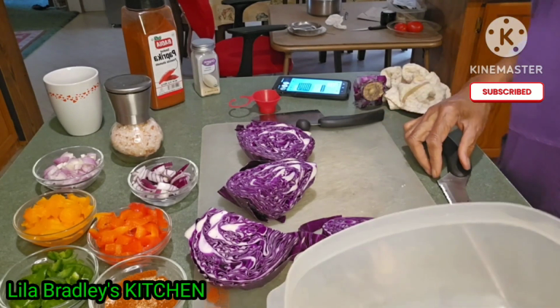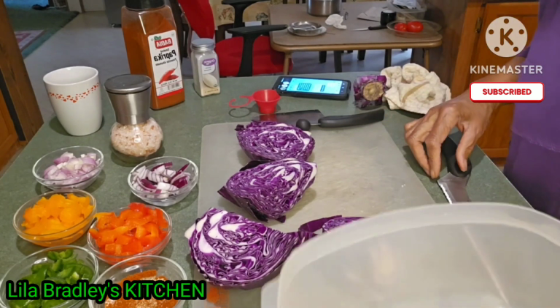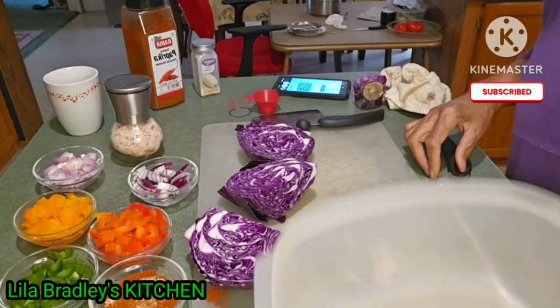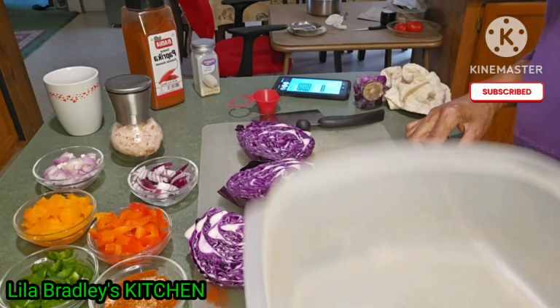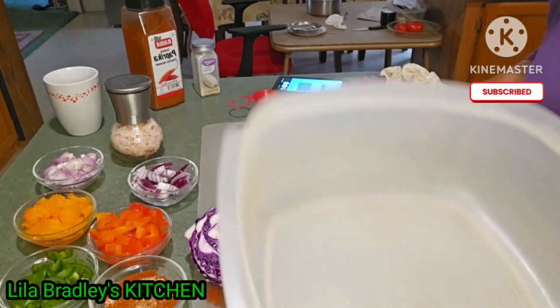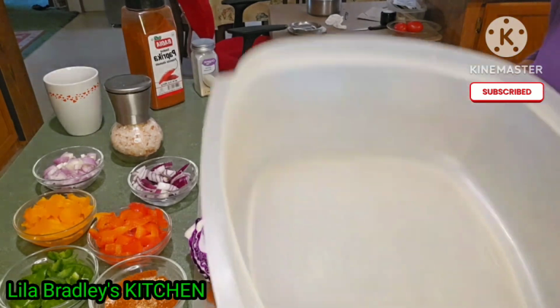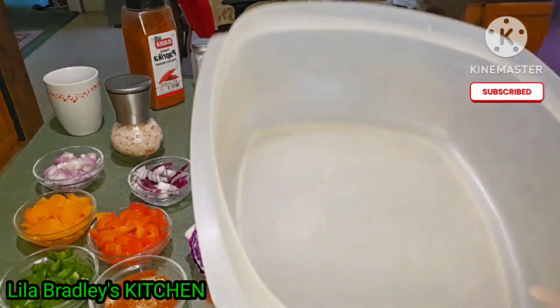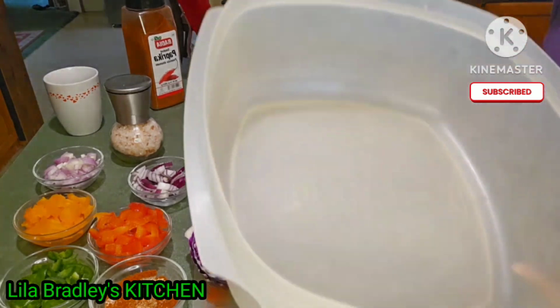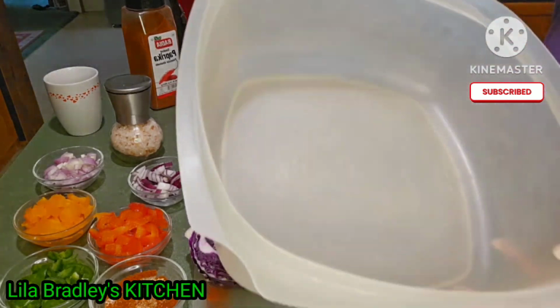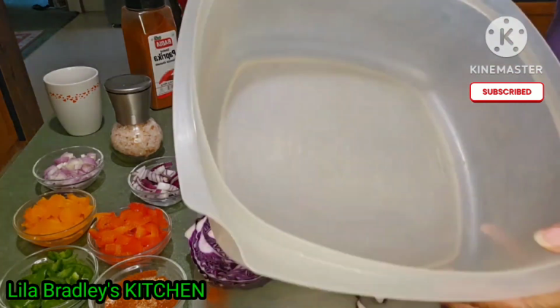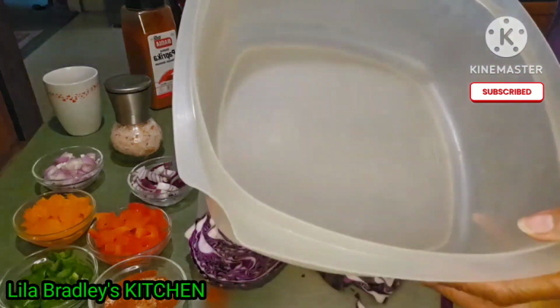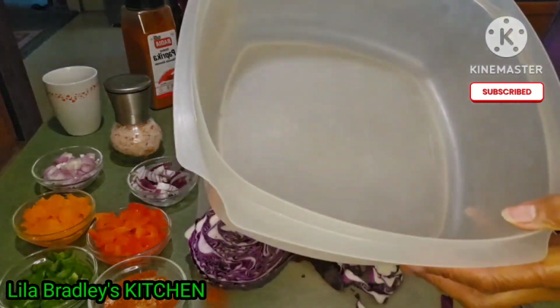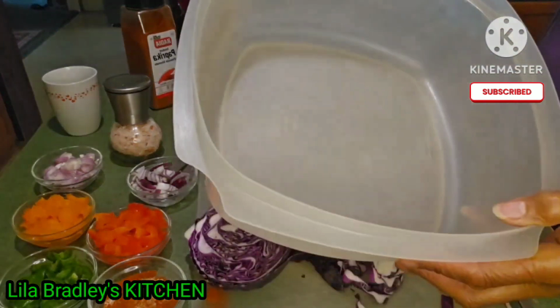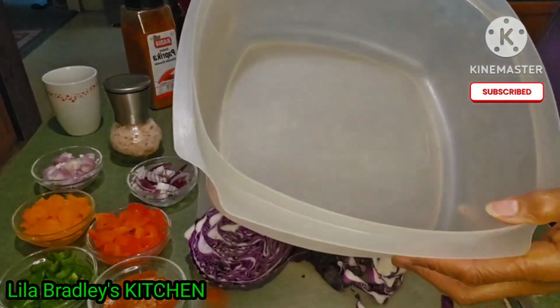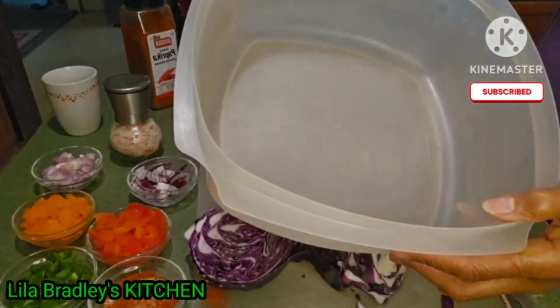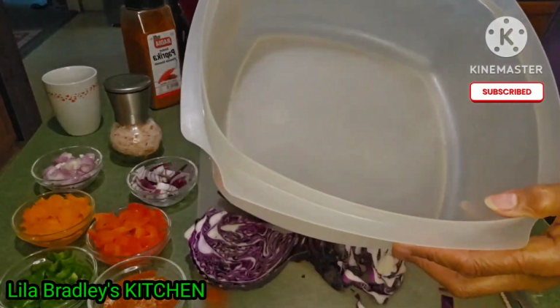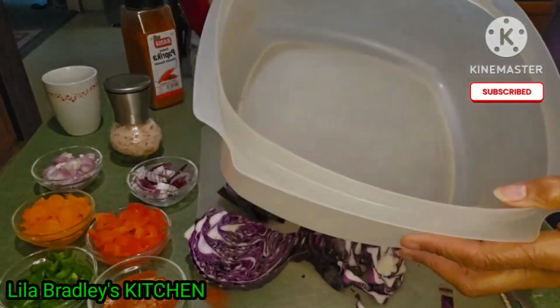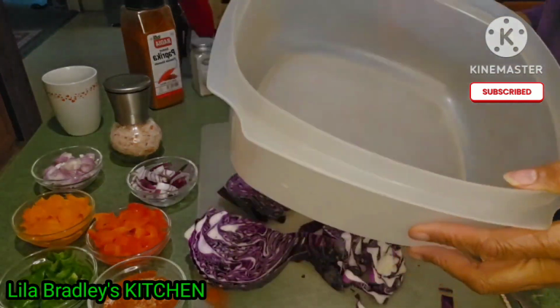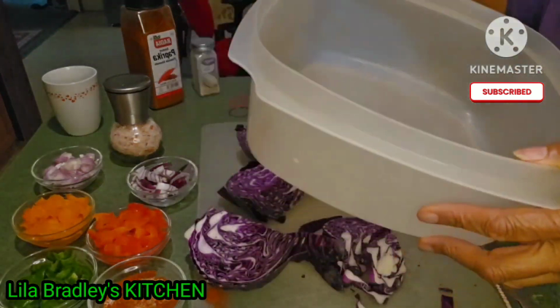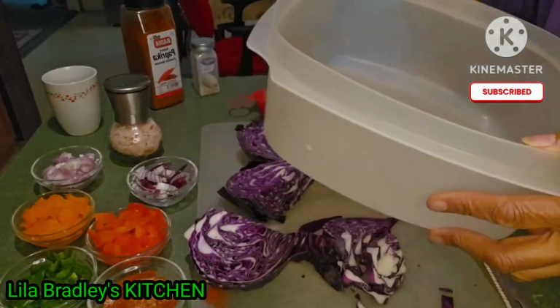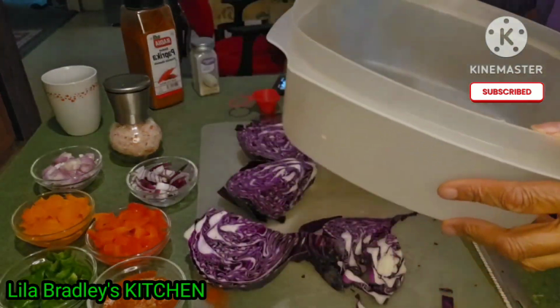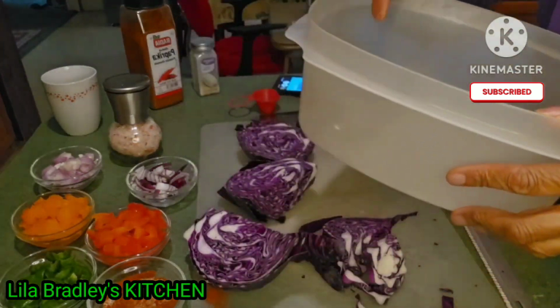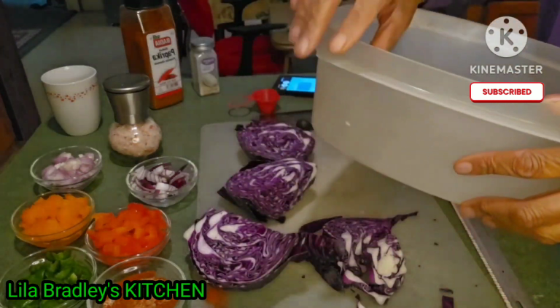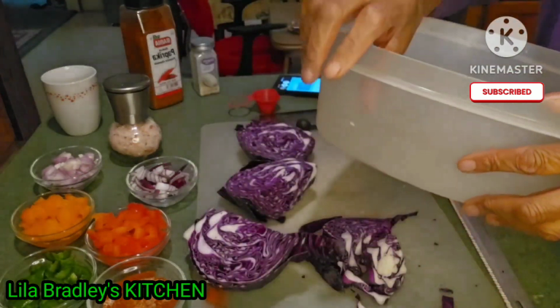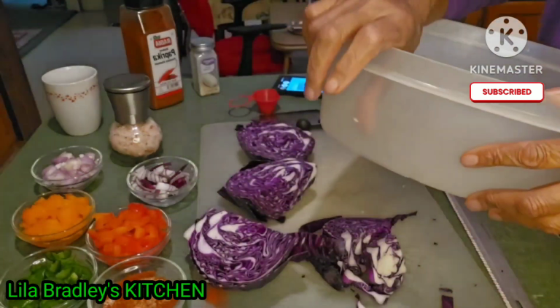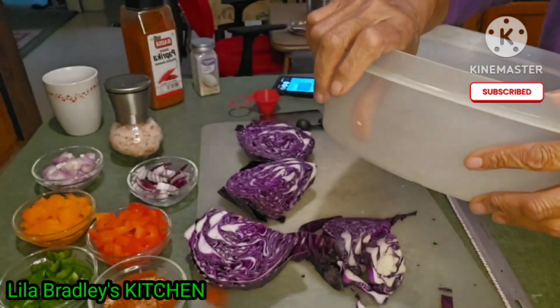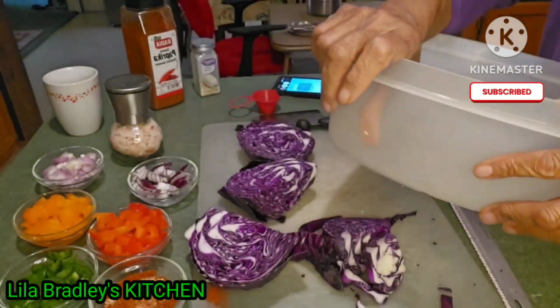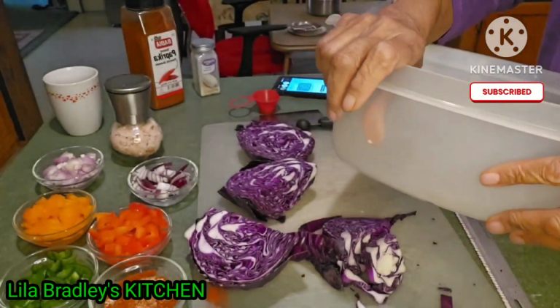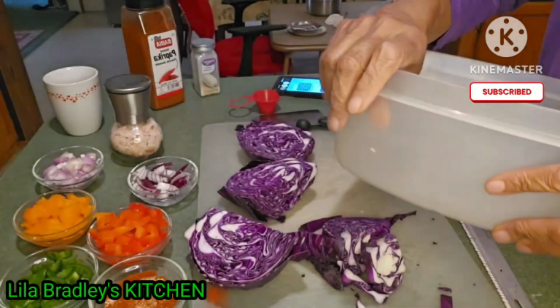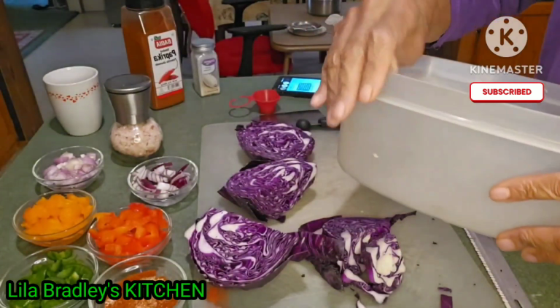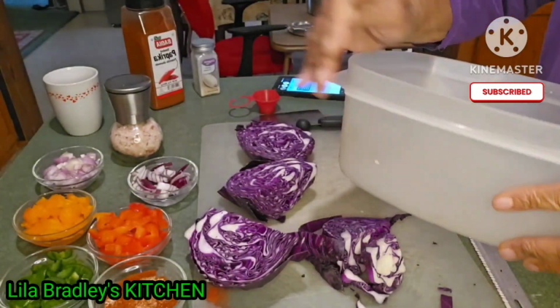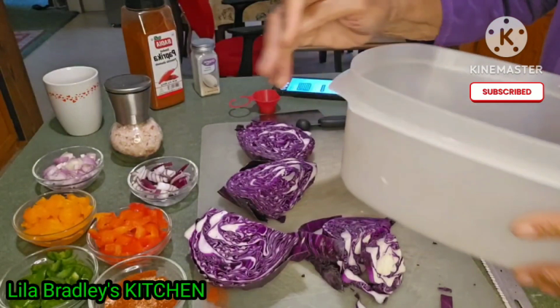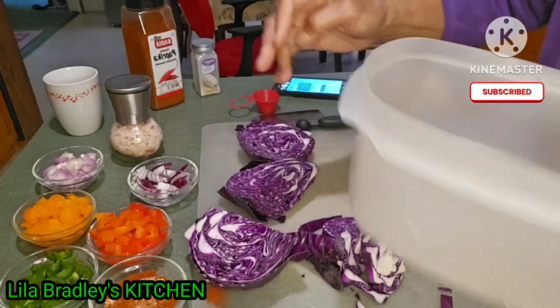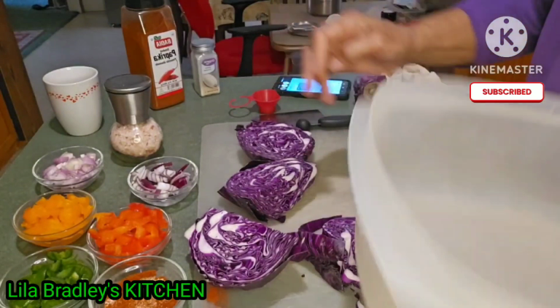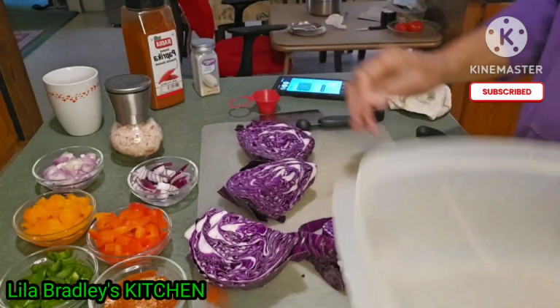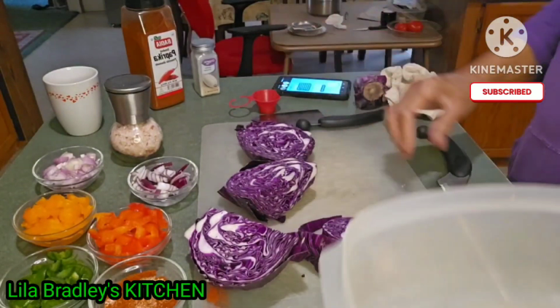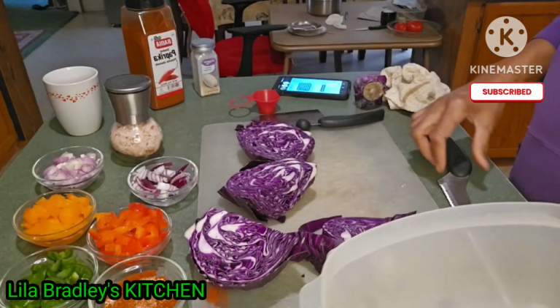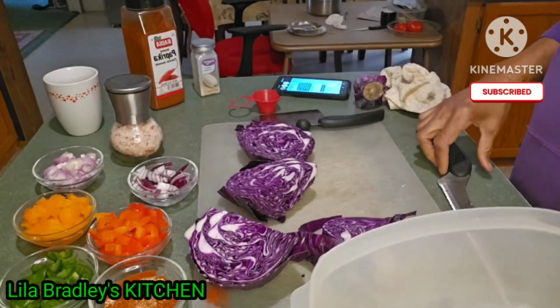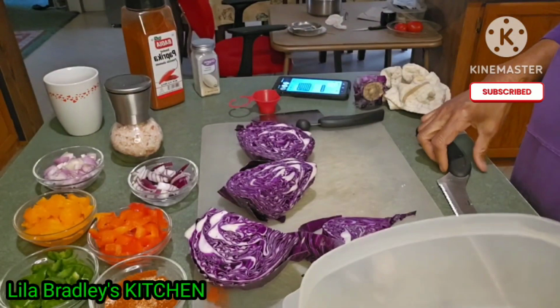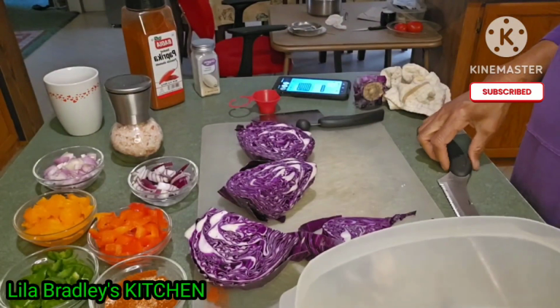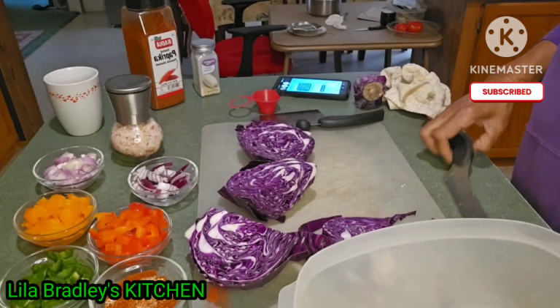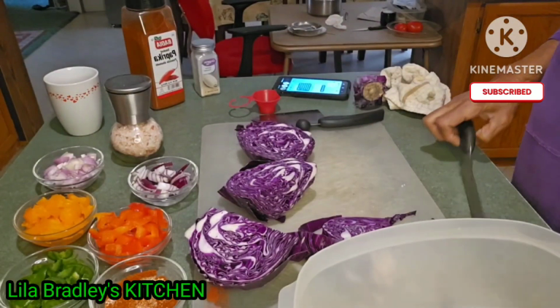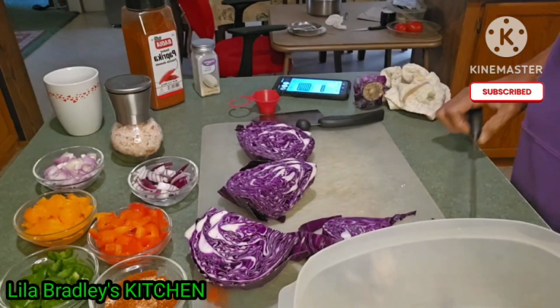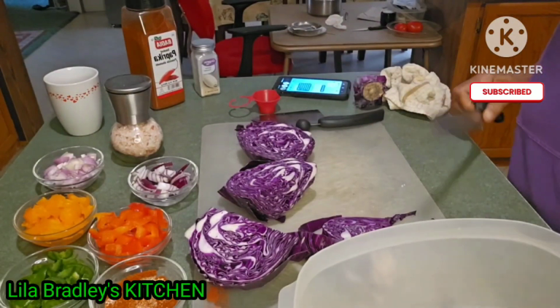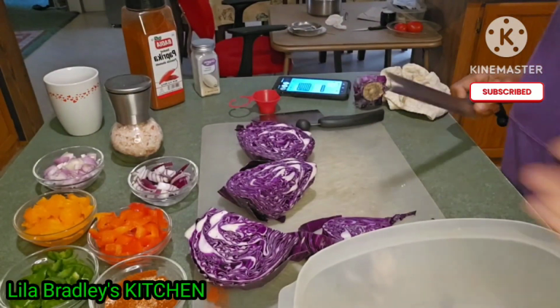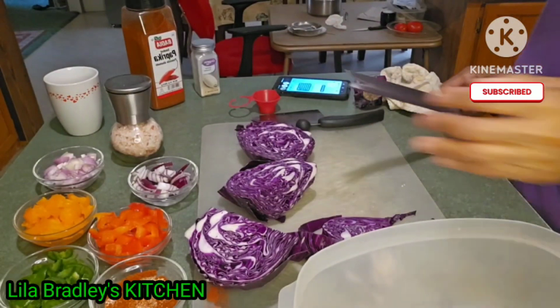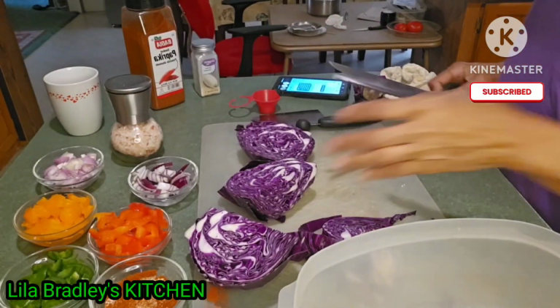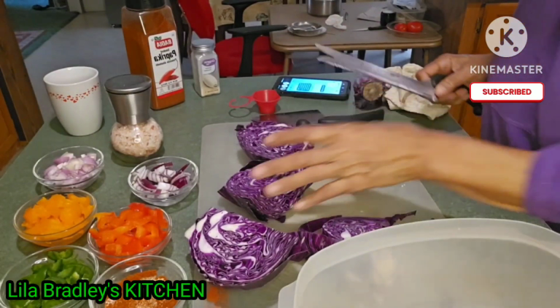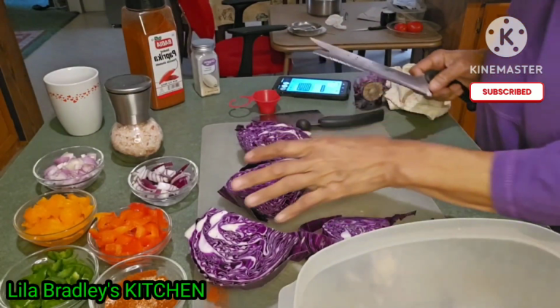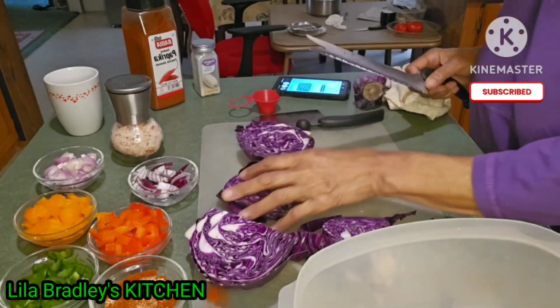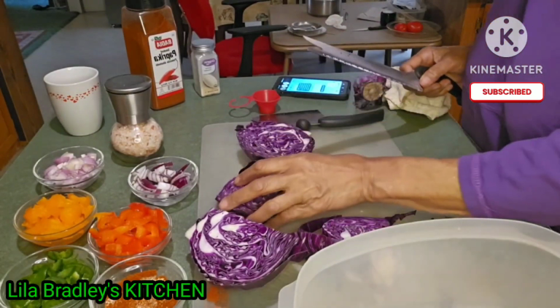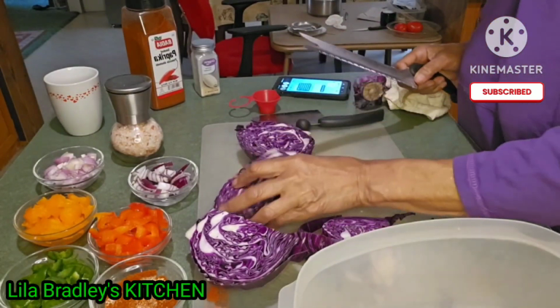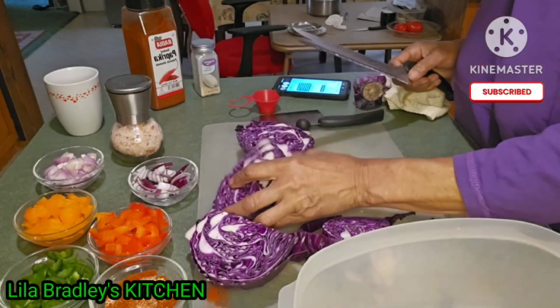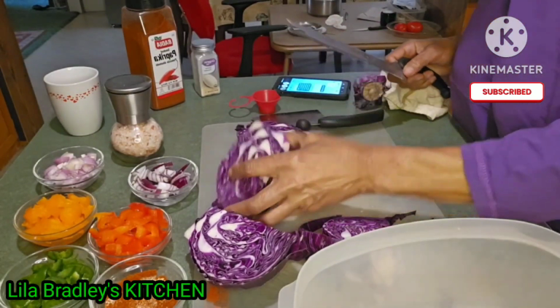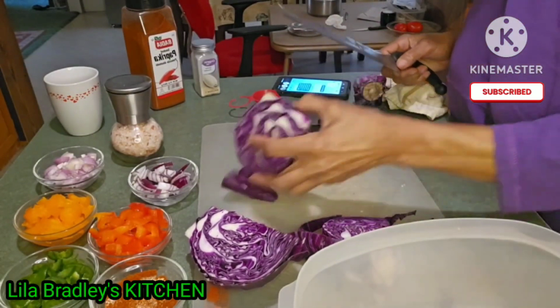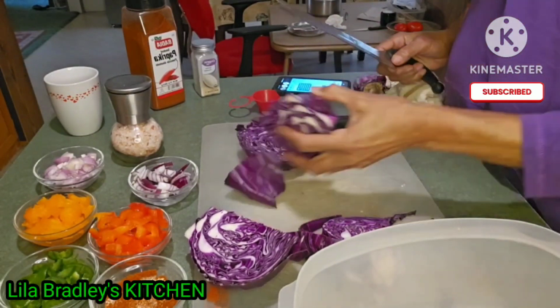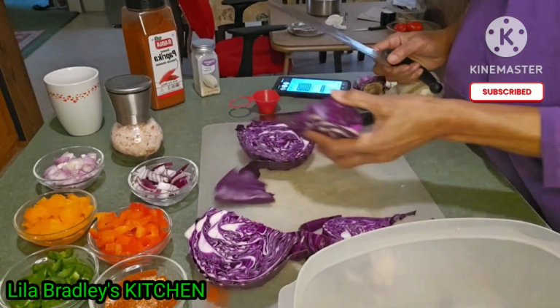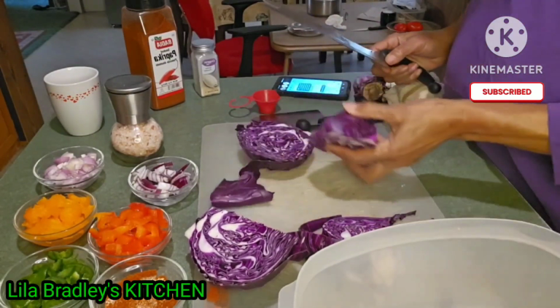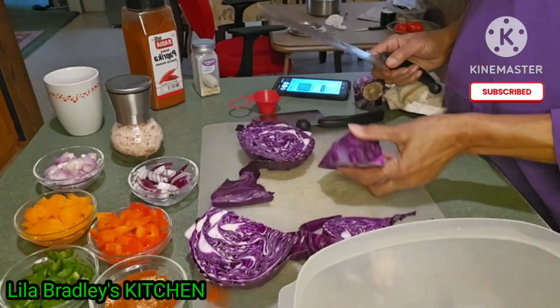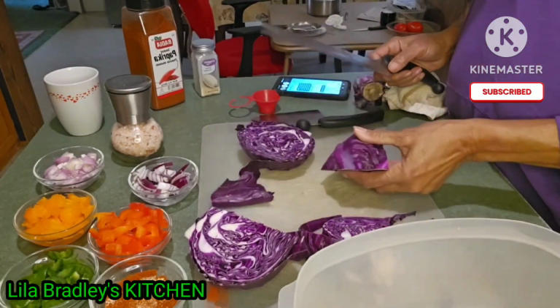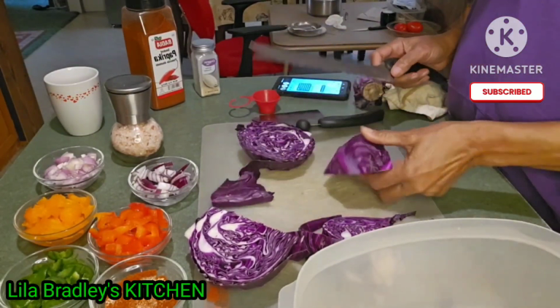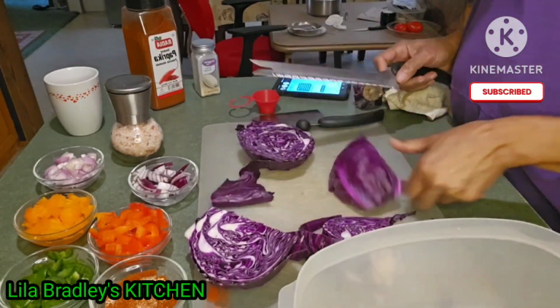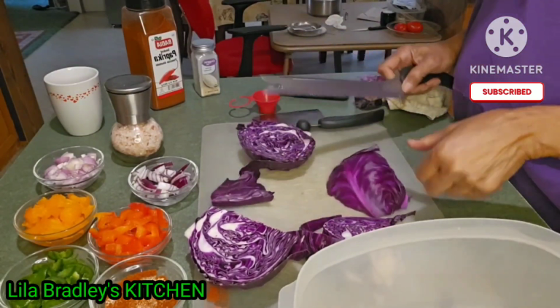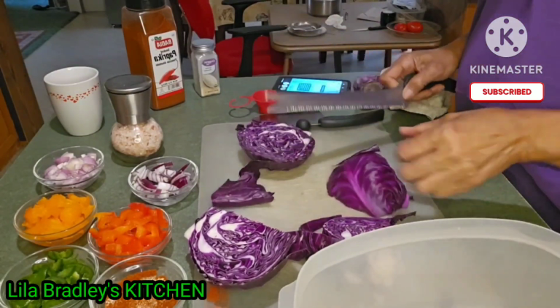Right now I am just going to cut it up and put it in this container so I can put some water on it.